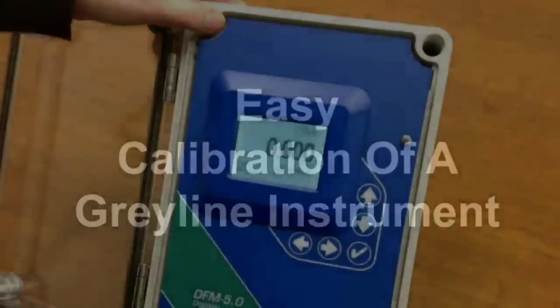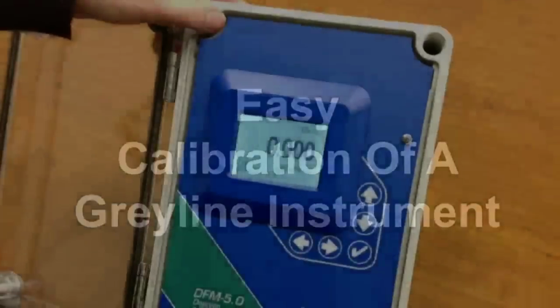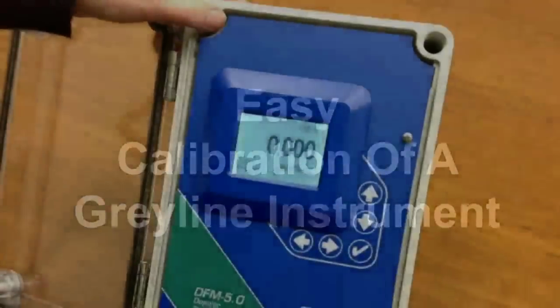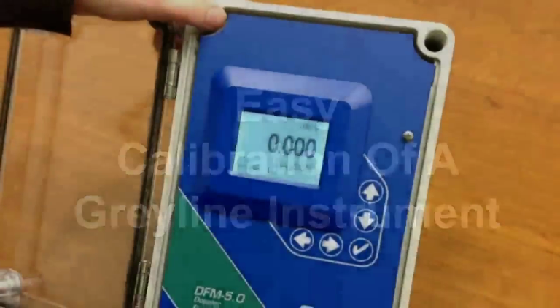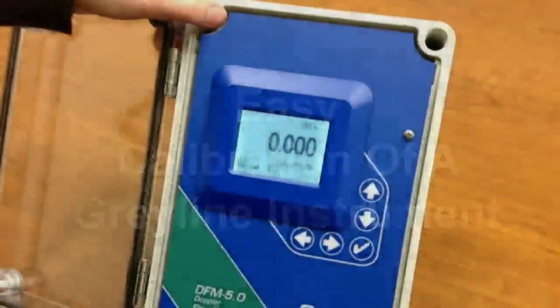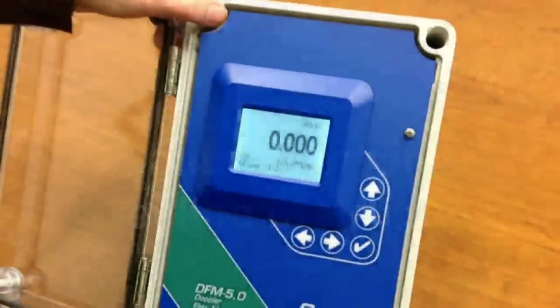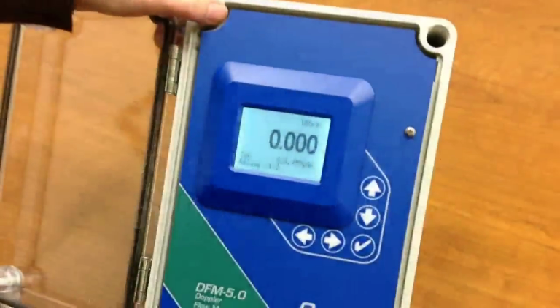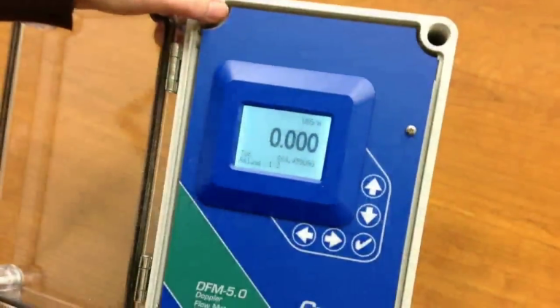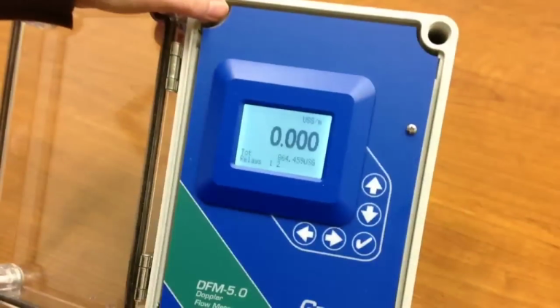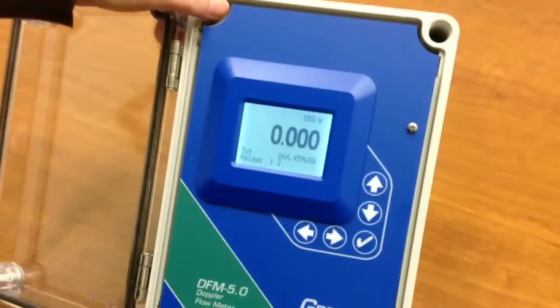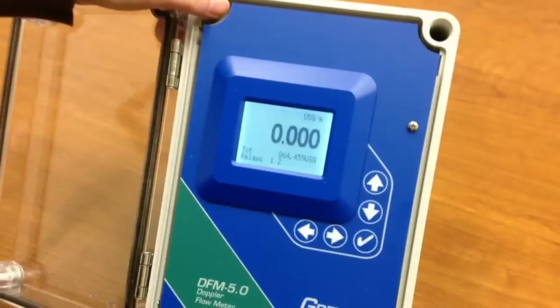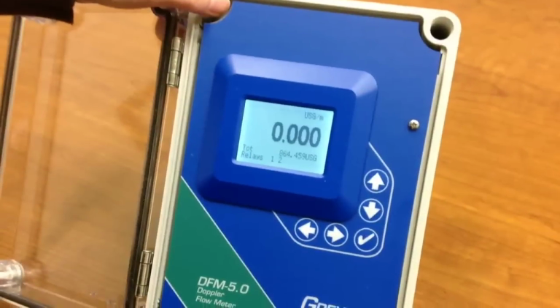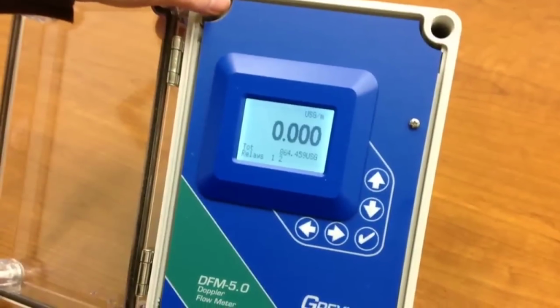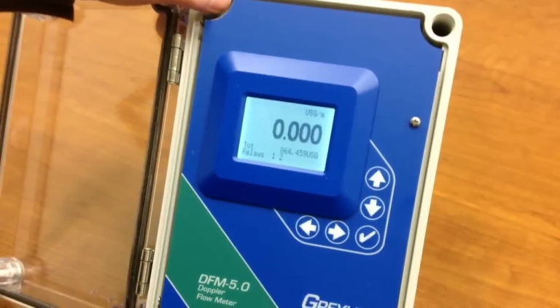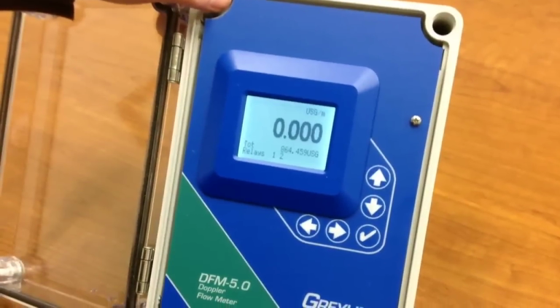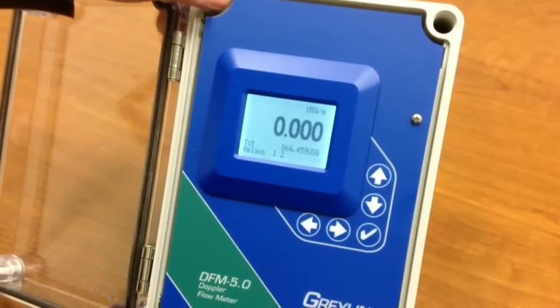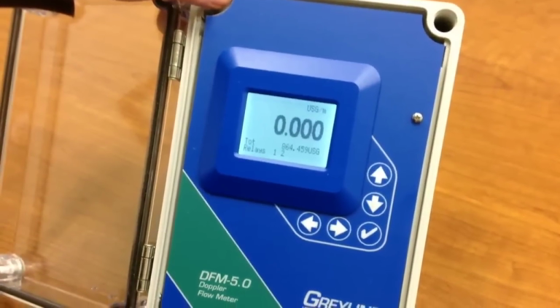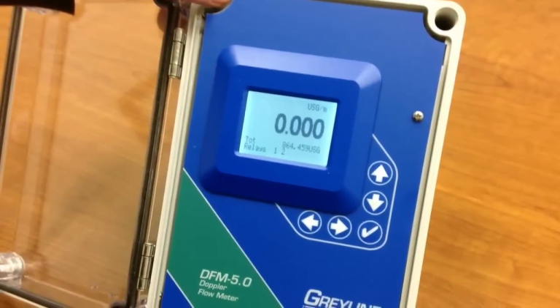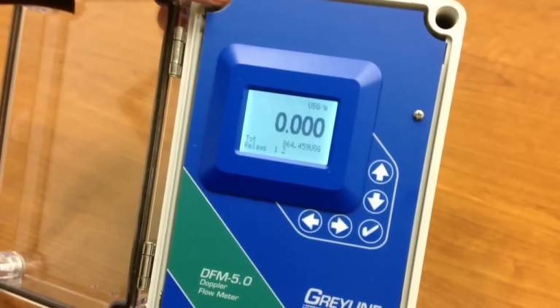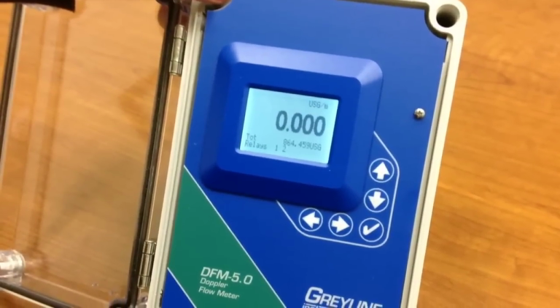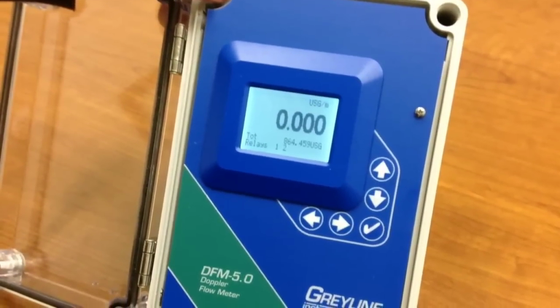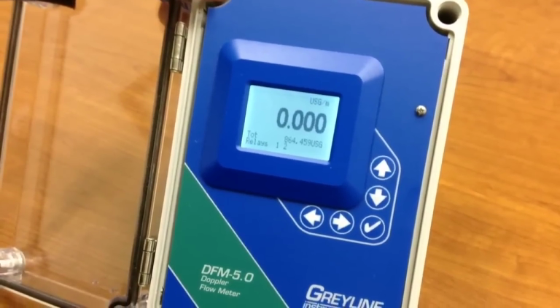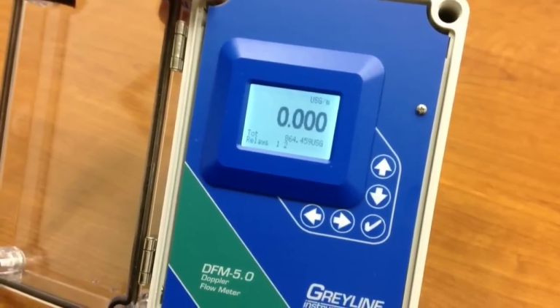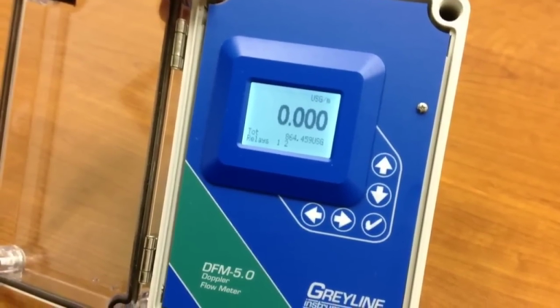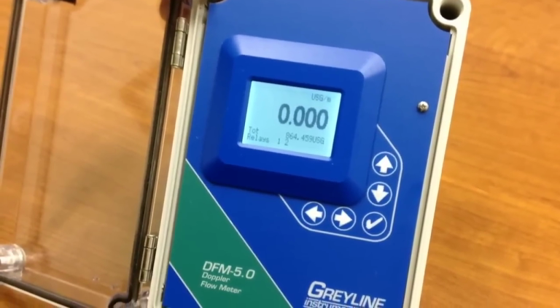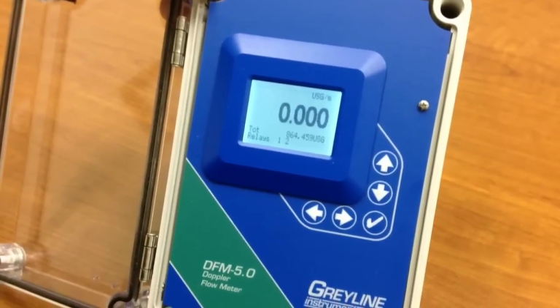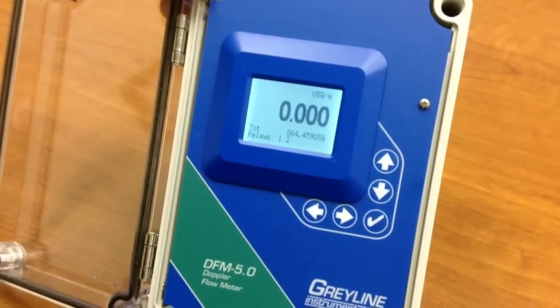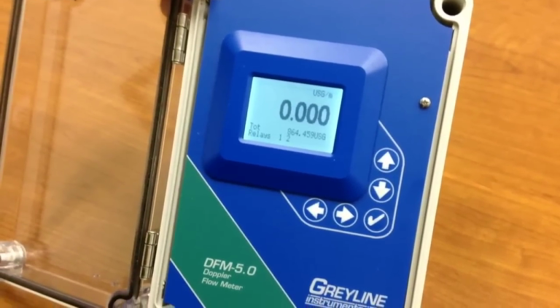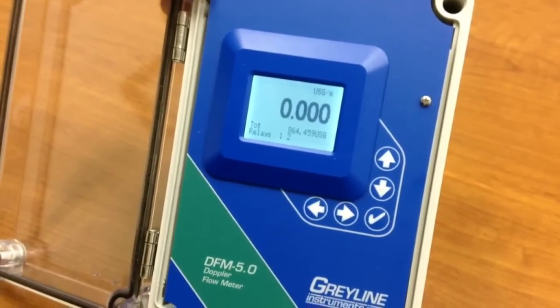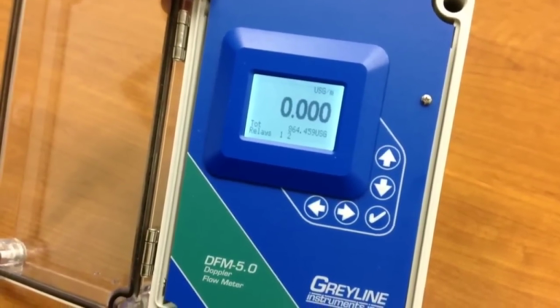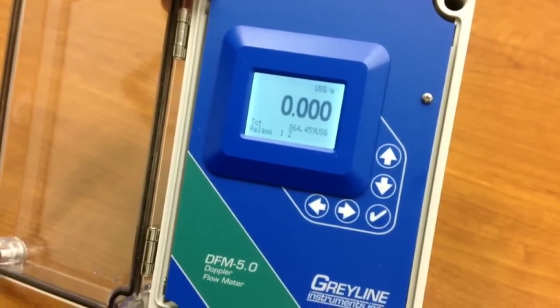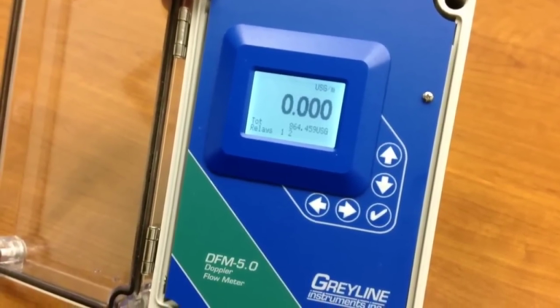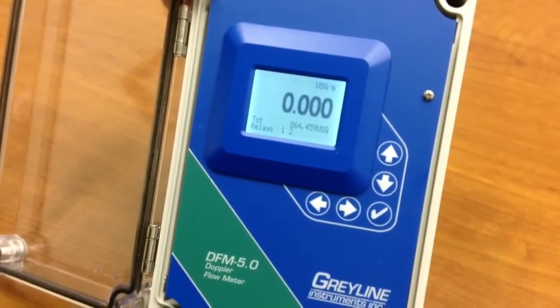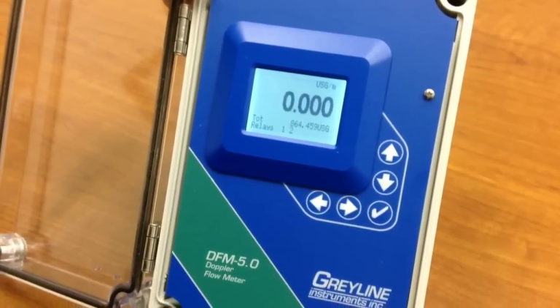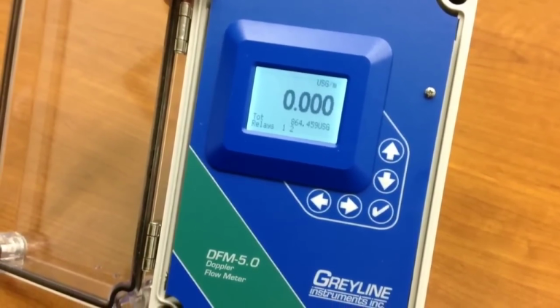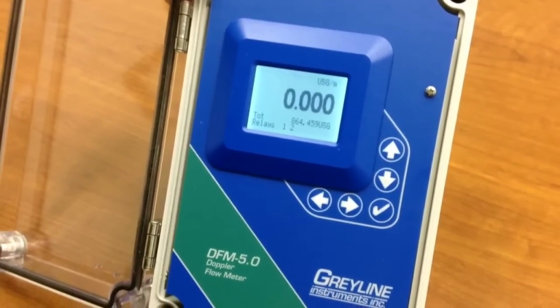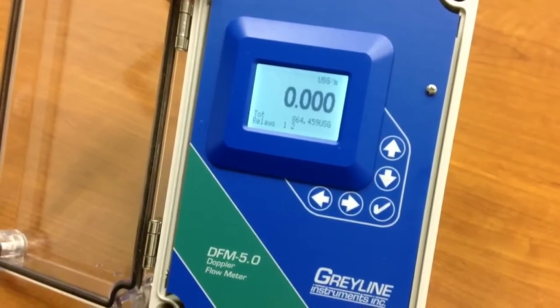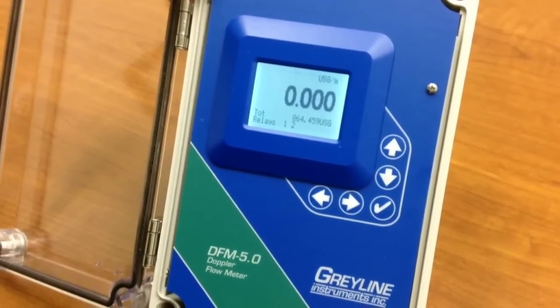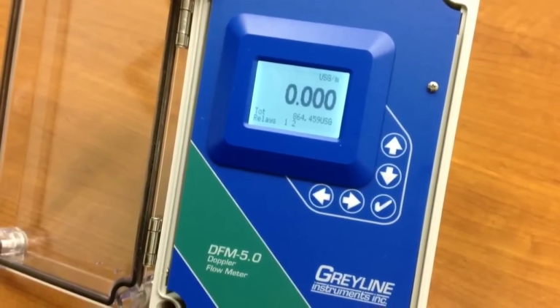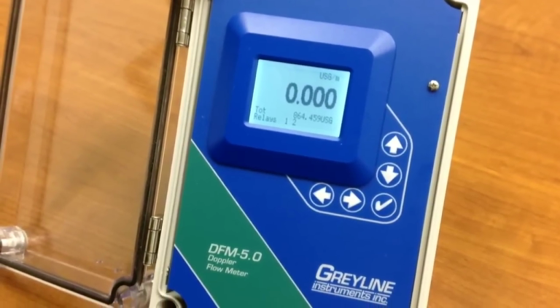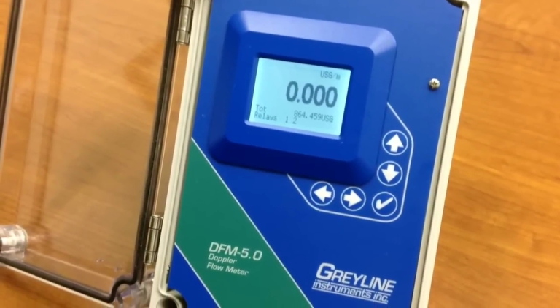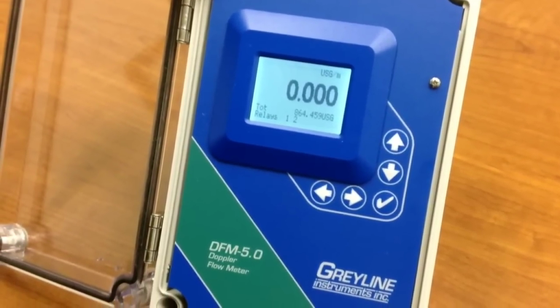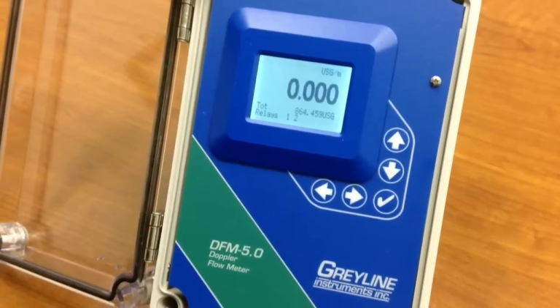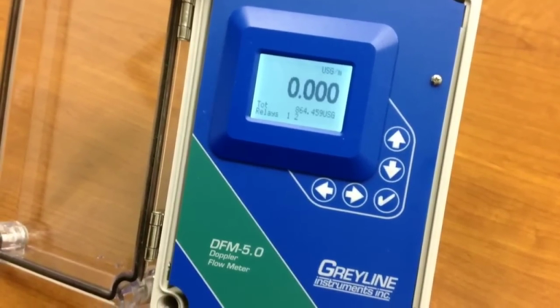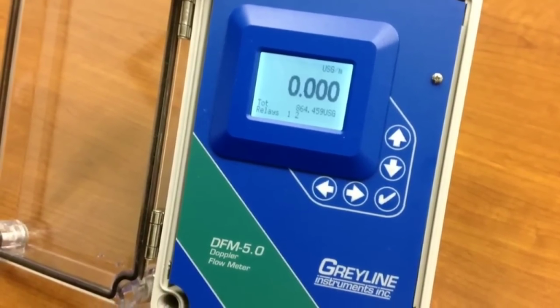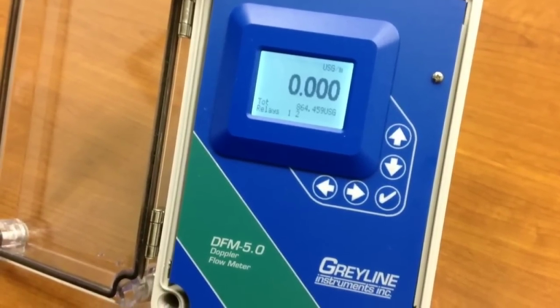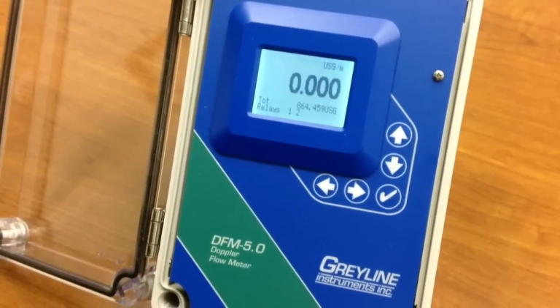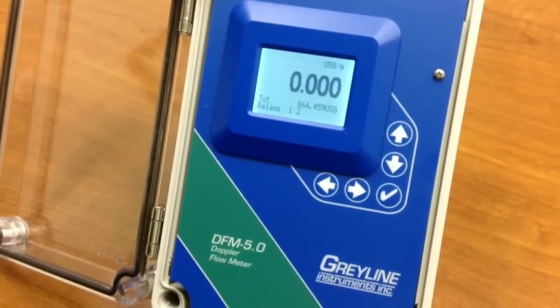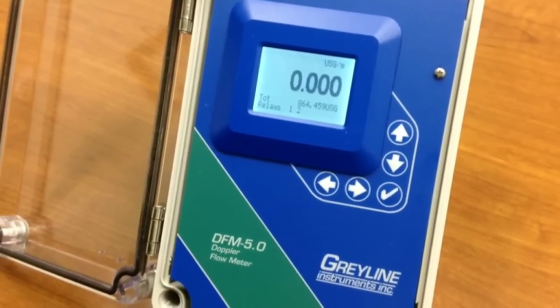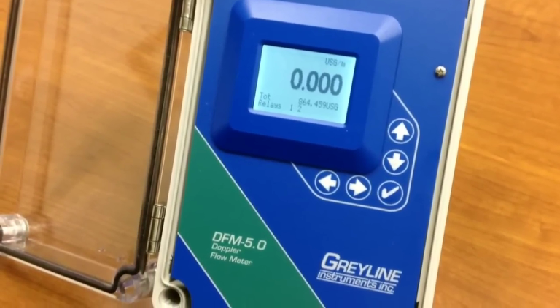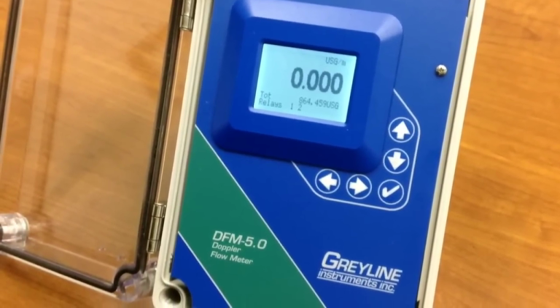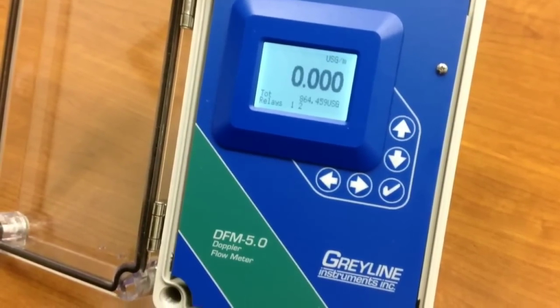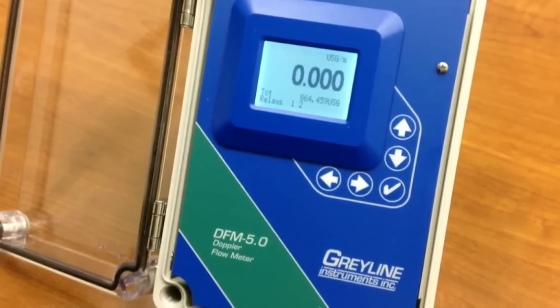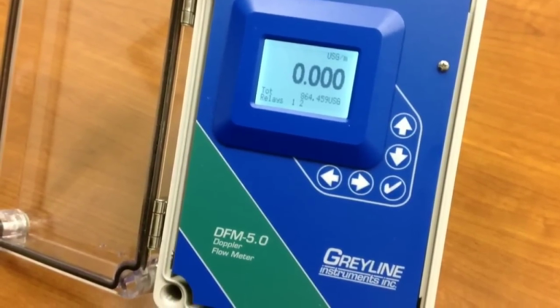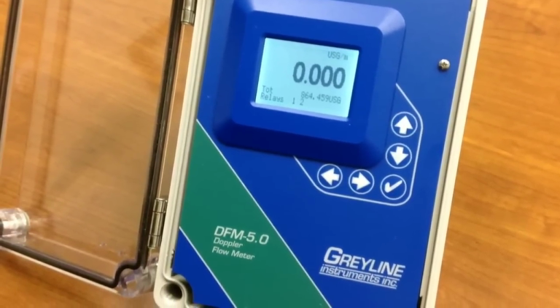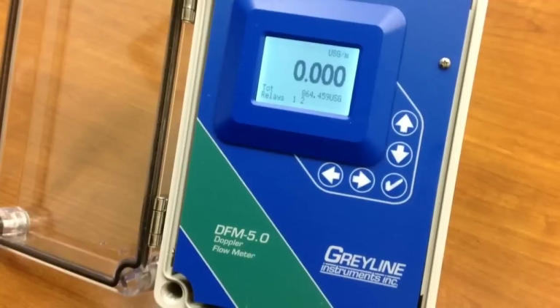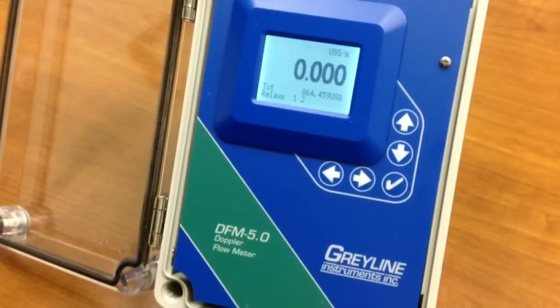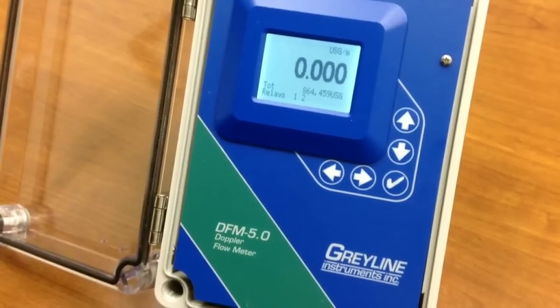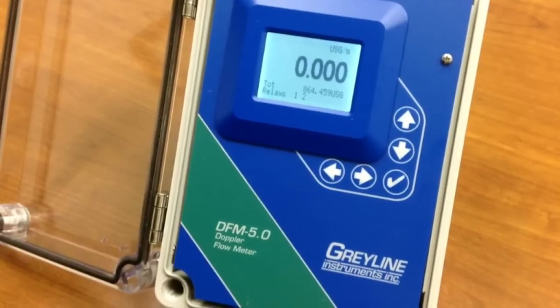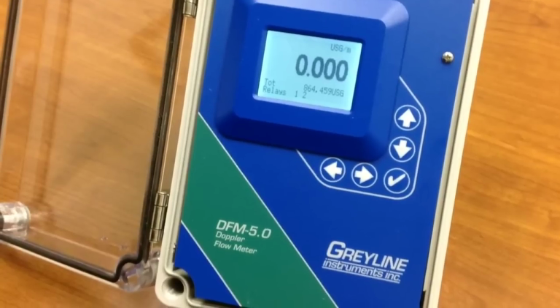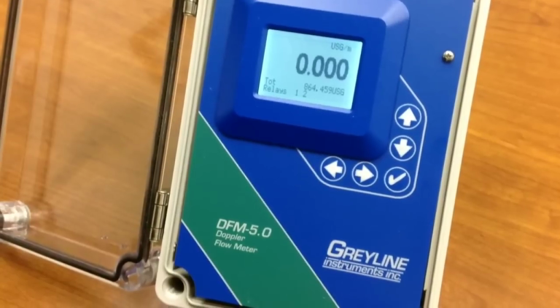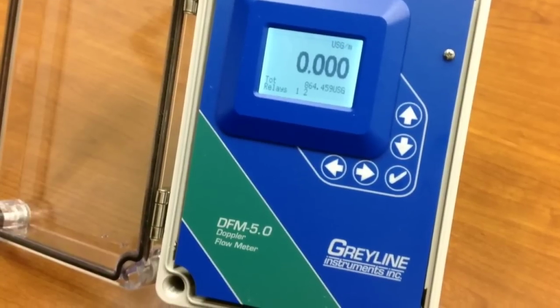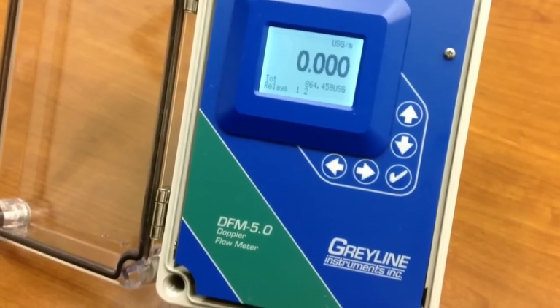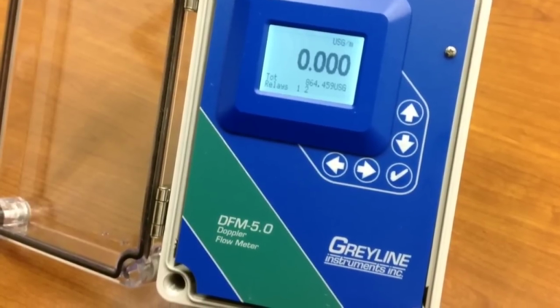Lots of instruments are described as user-friendly, but I'd like to show you just how easy it is with a Greyline instrument.